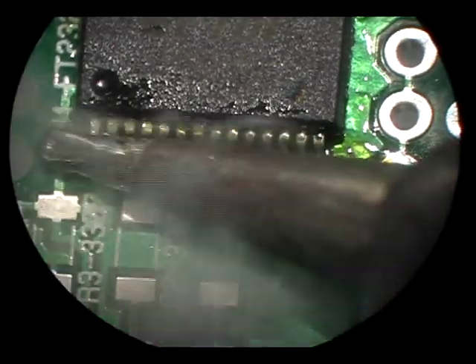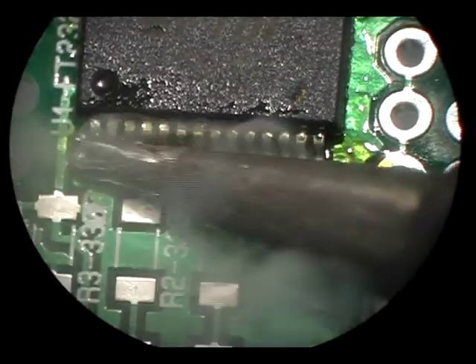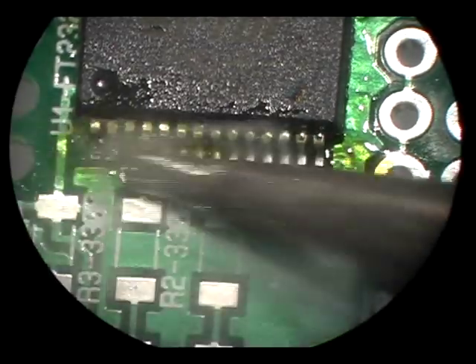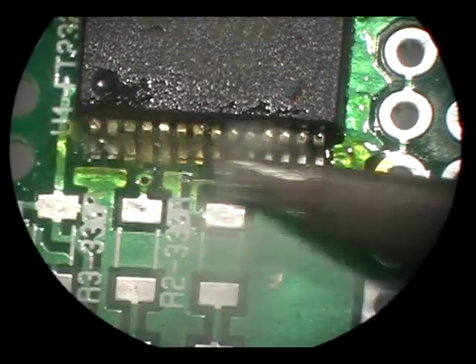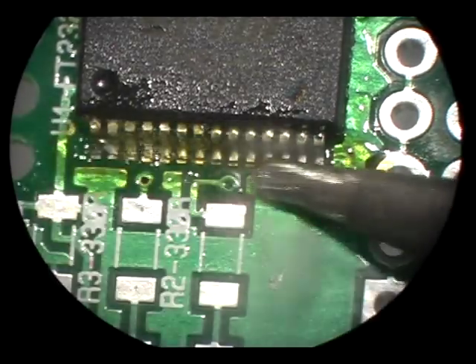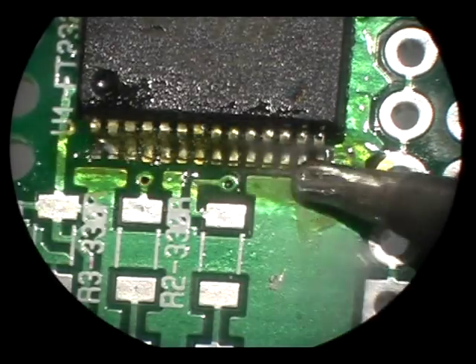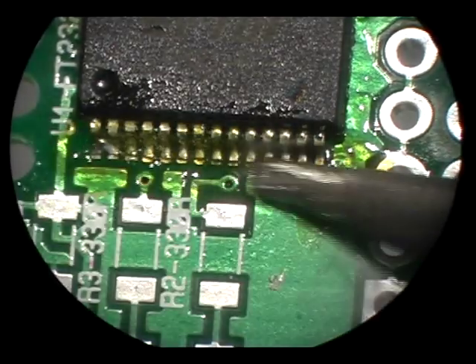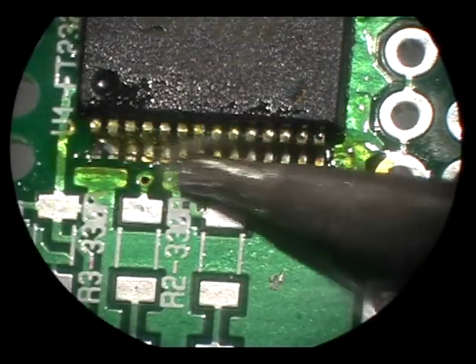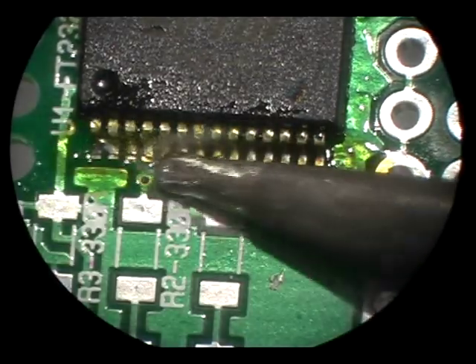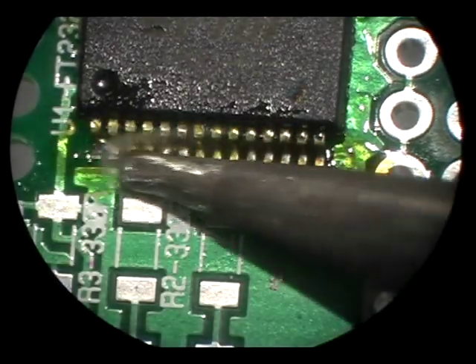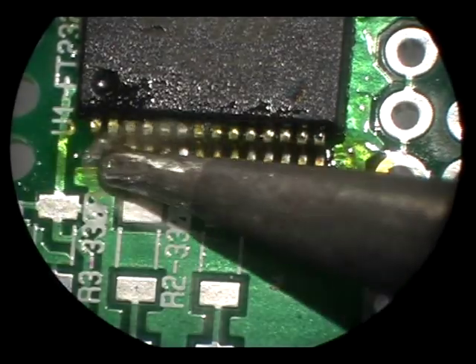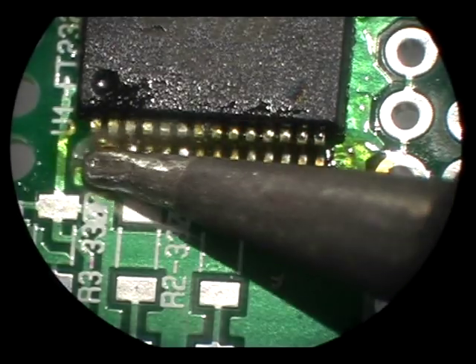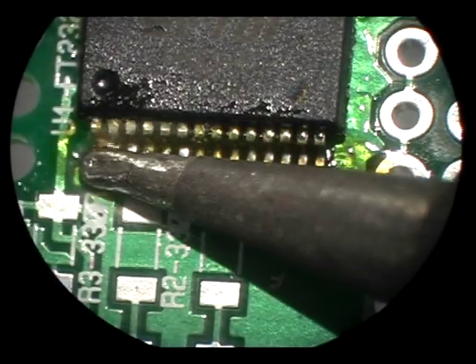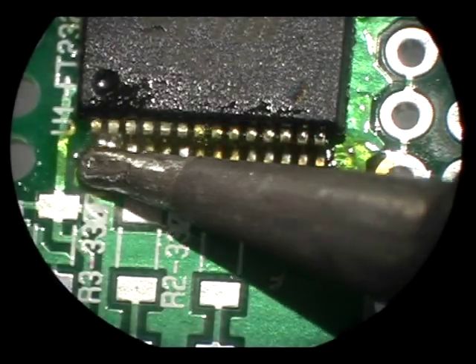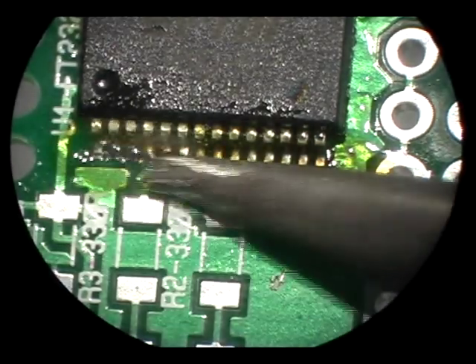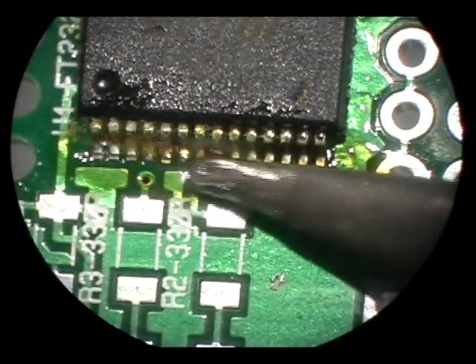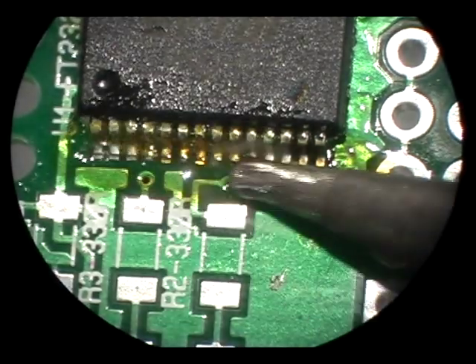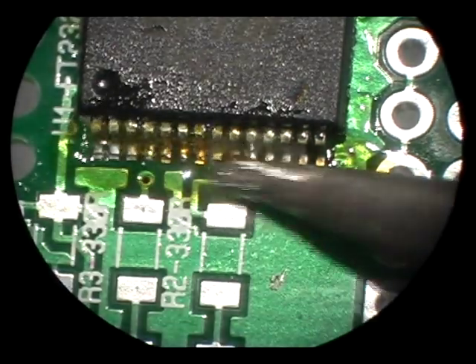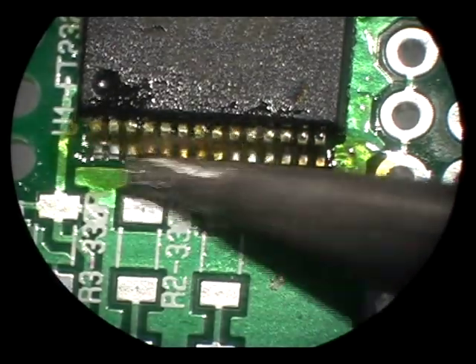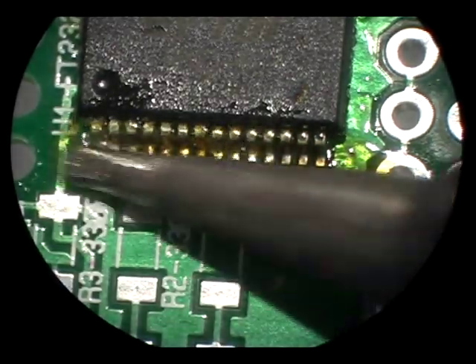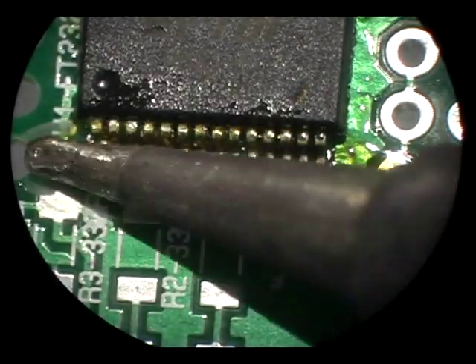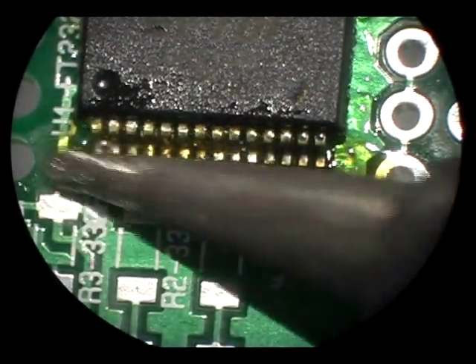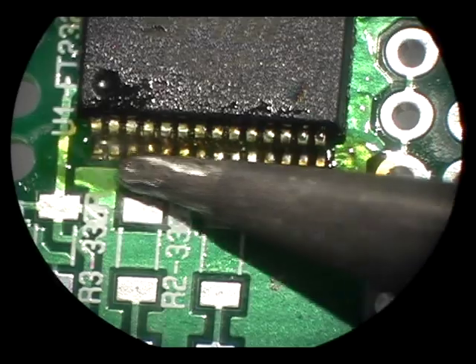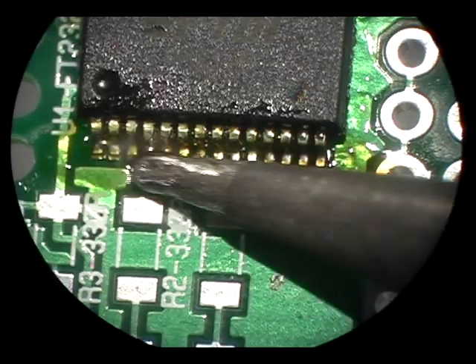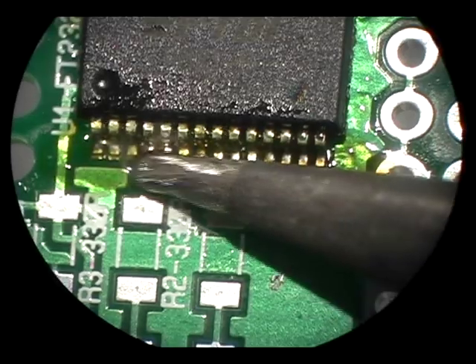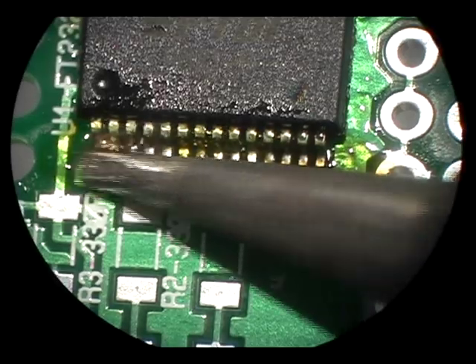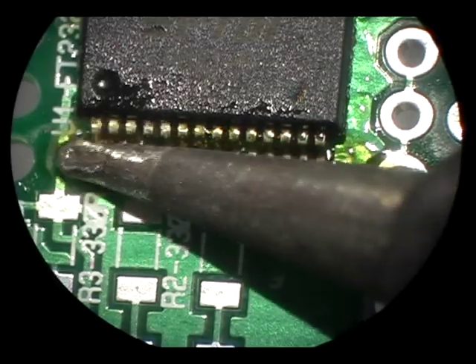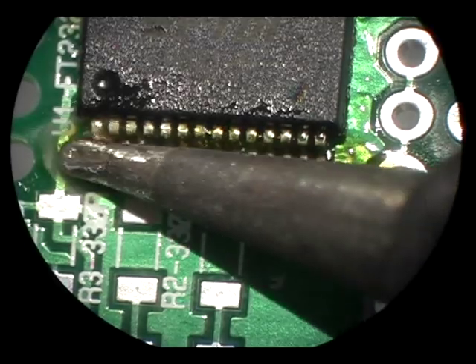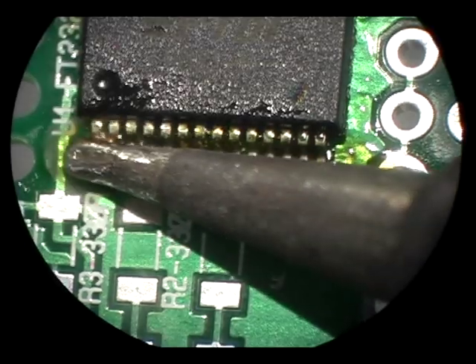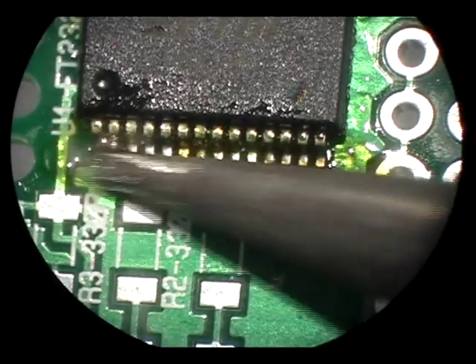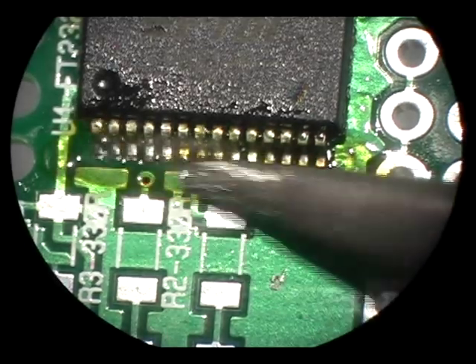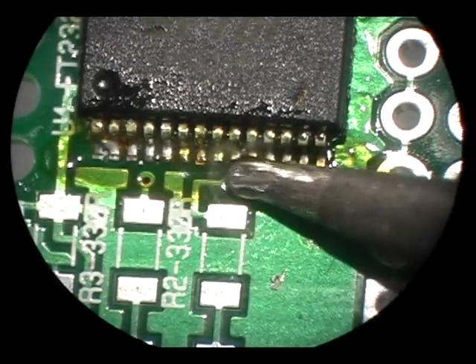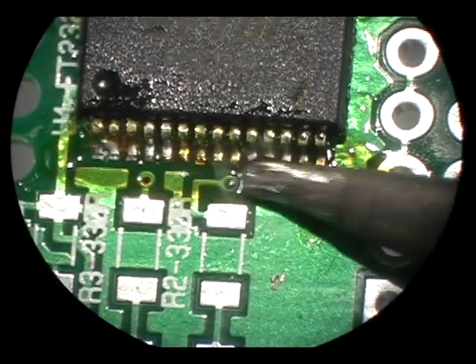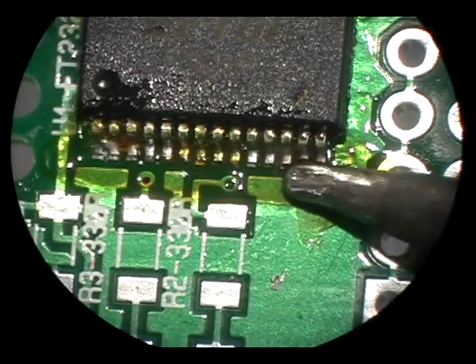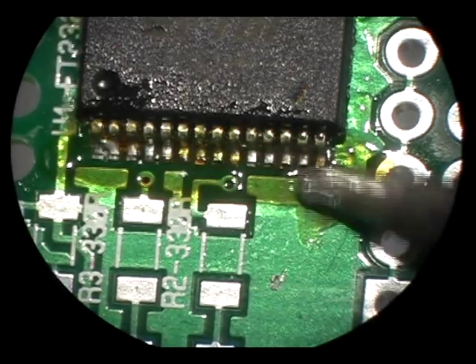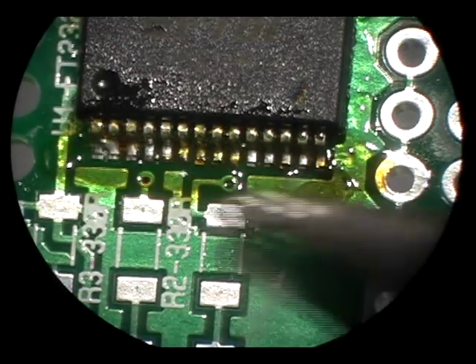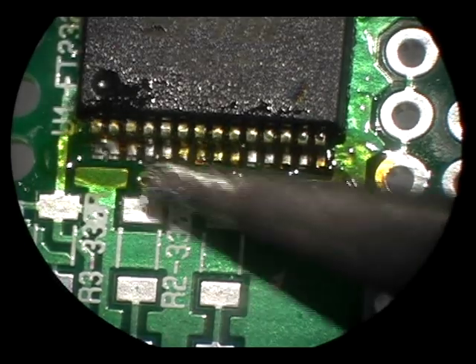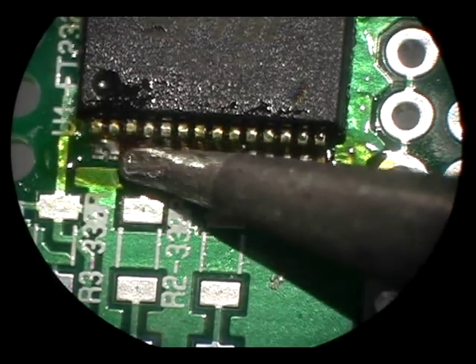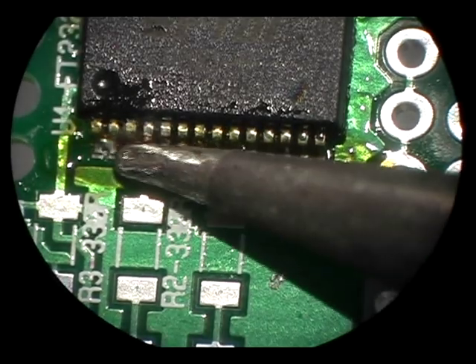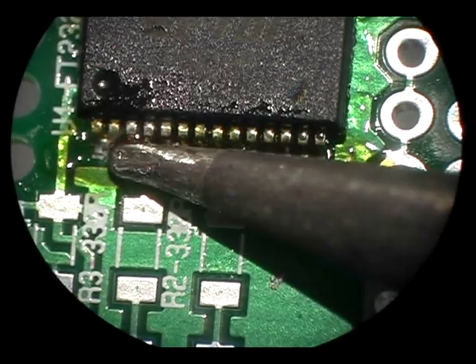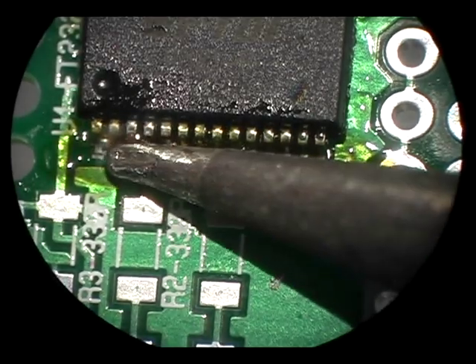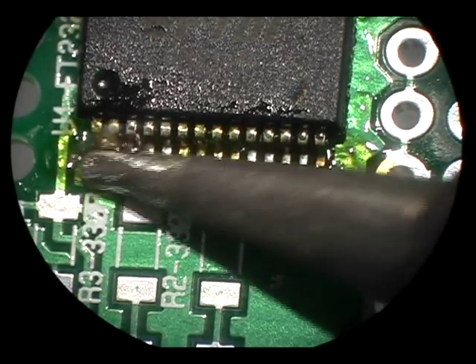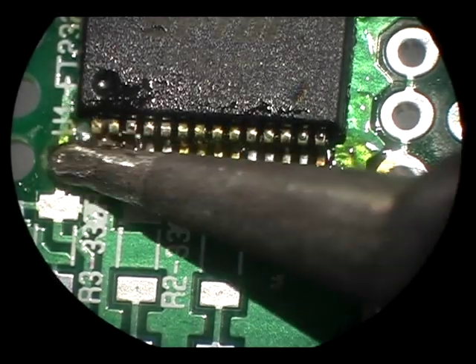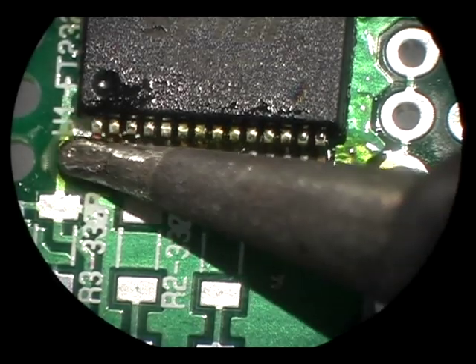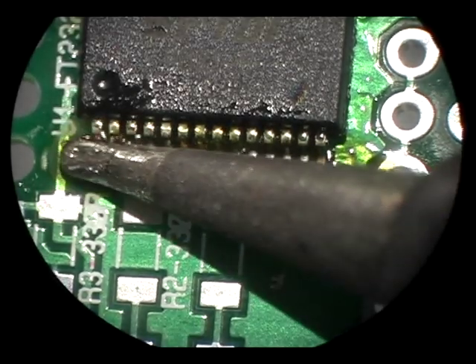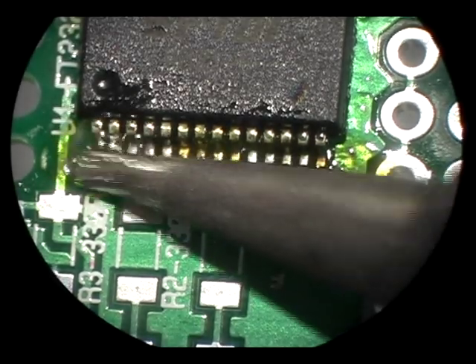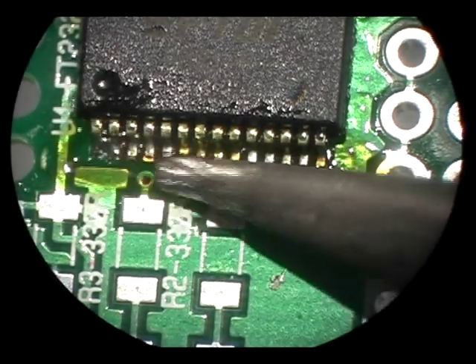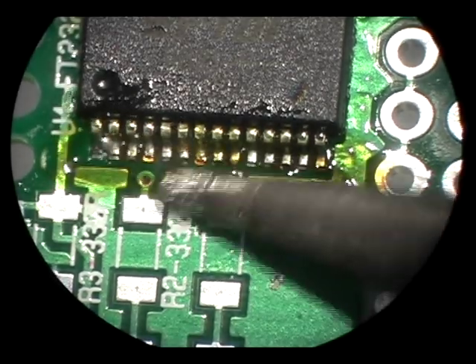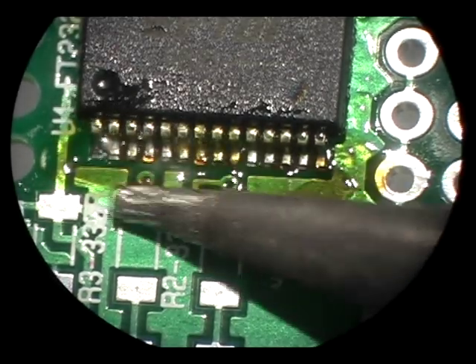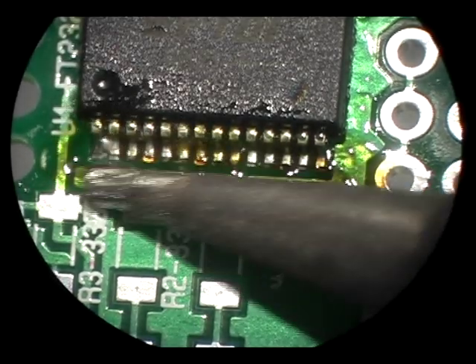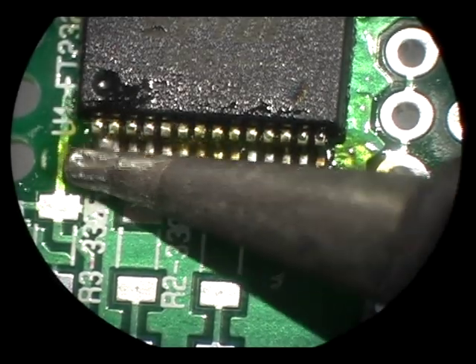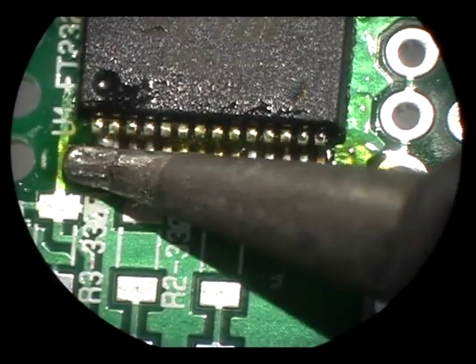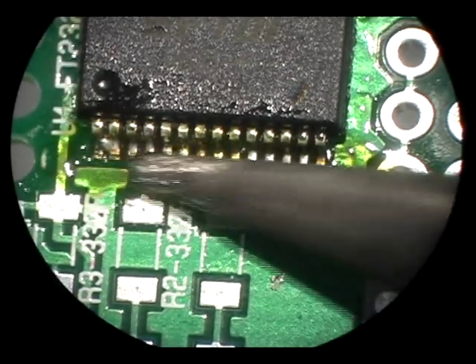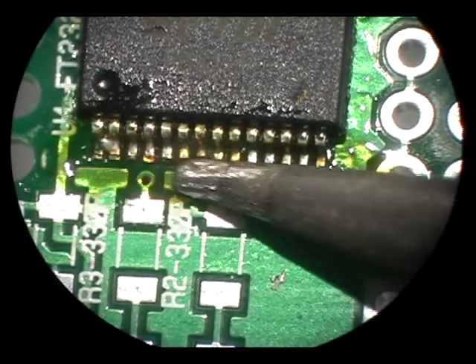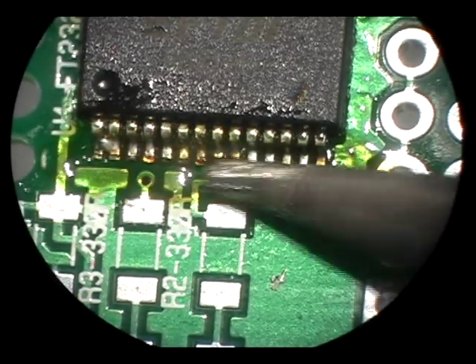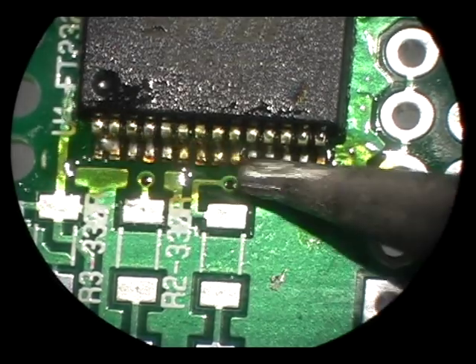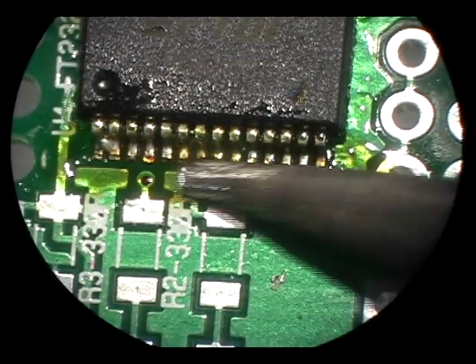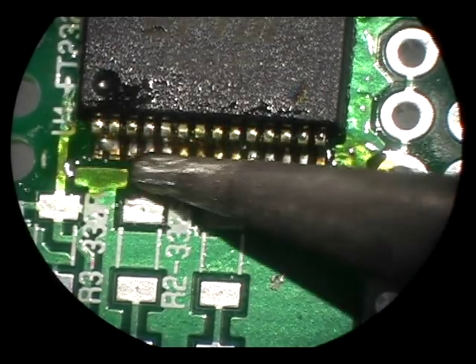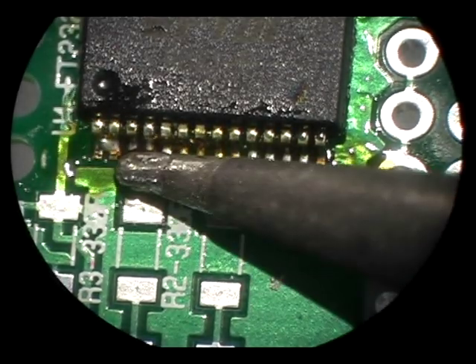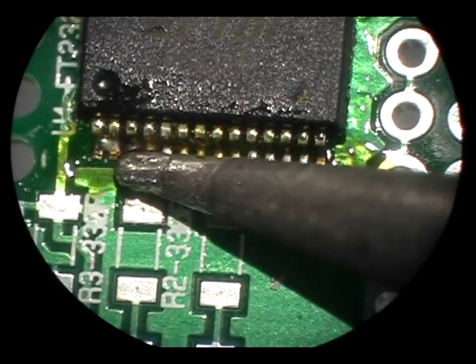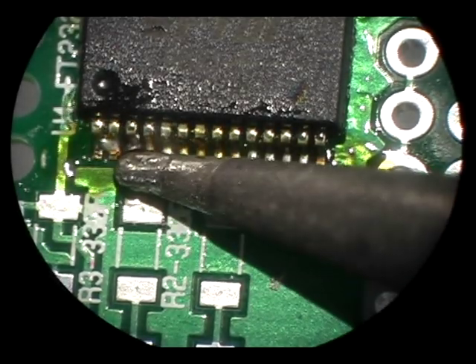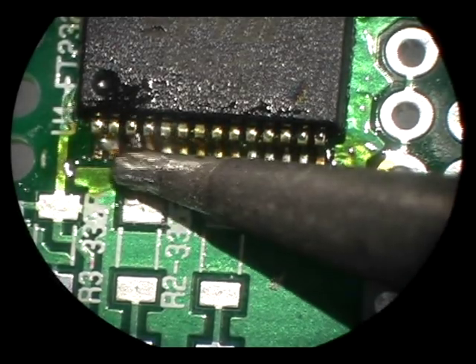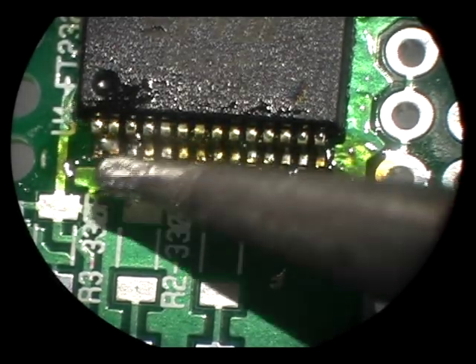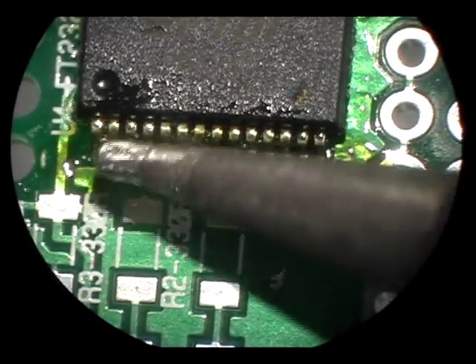Ideally you would drag along the toes or ends of the pins, but sometimes you'll have to drag along what I'll call the ankles in order to grab some solder bridges.